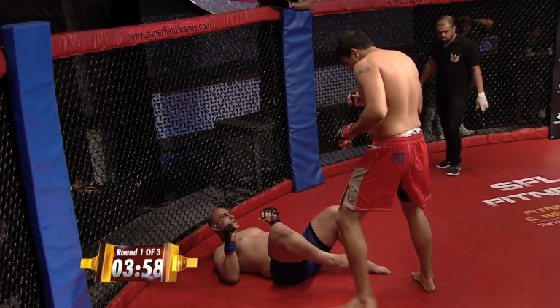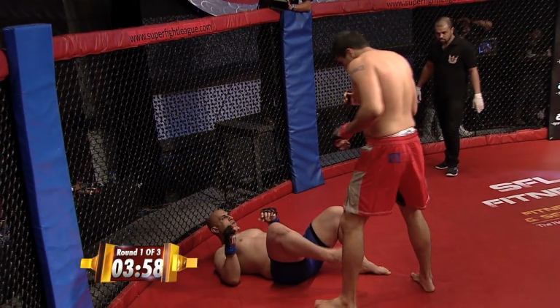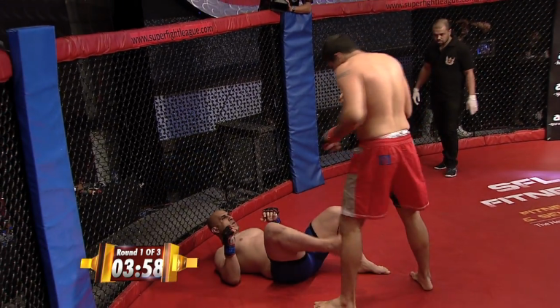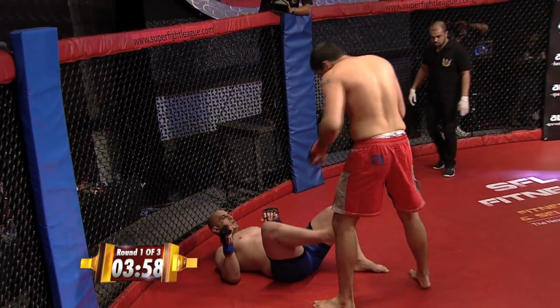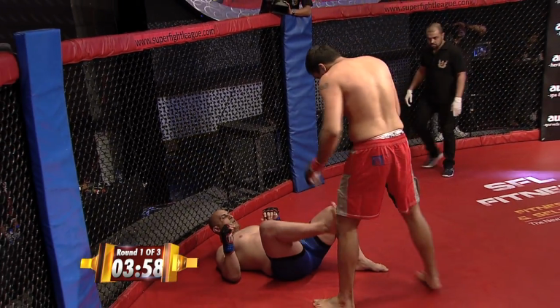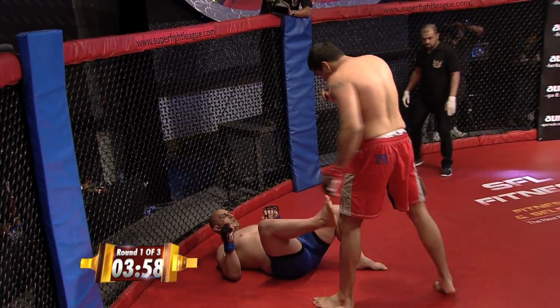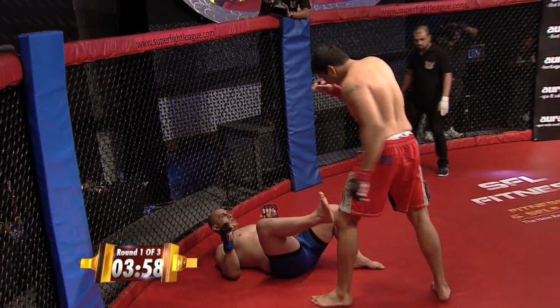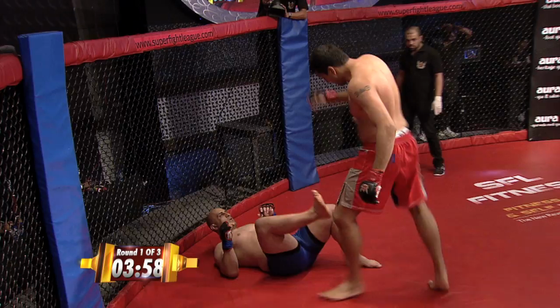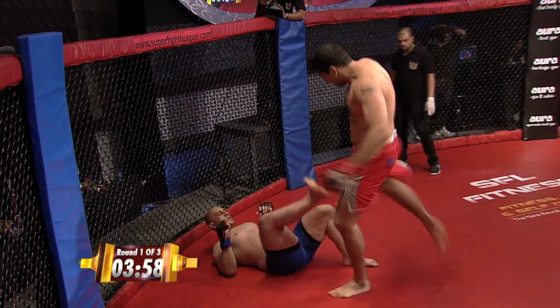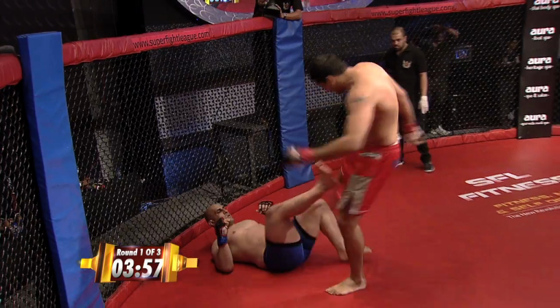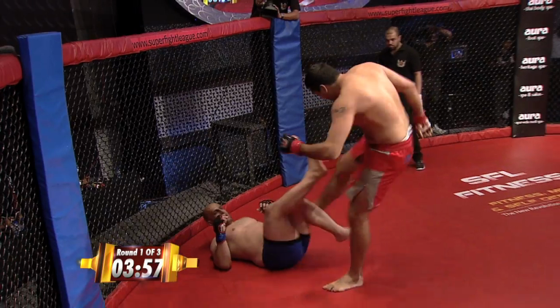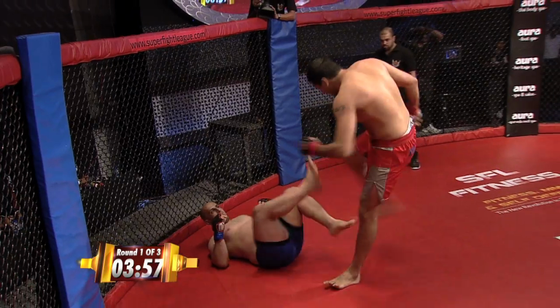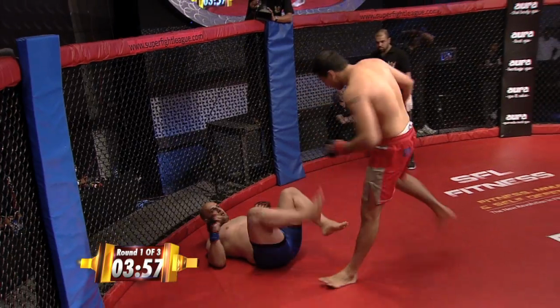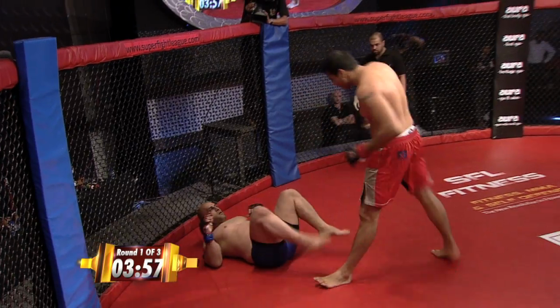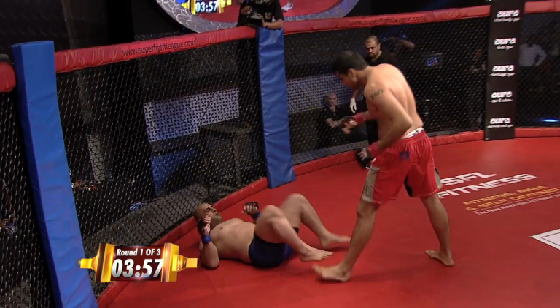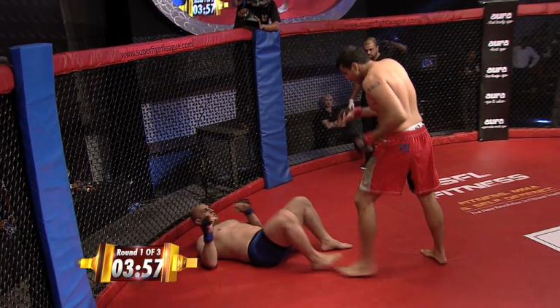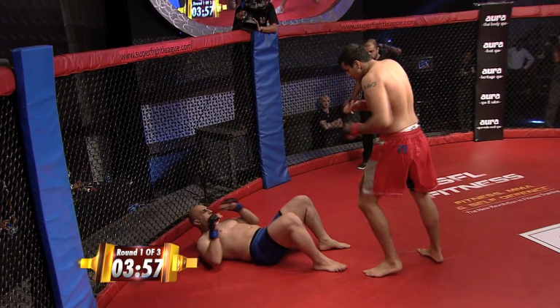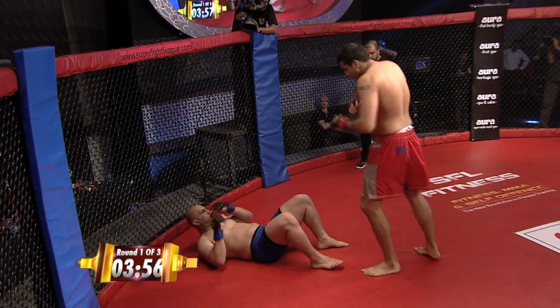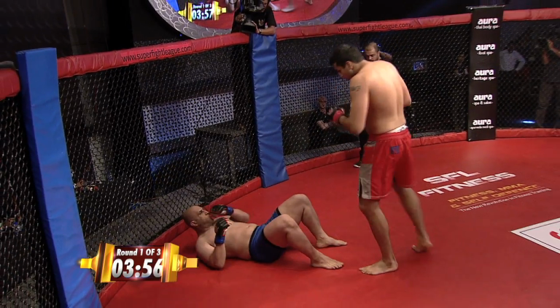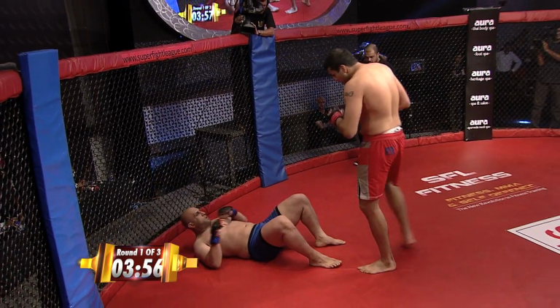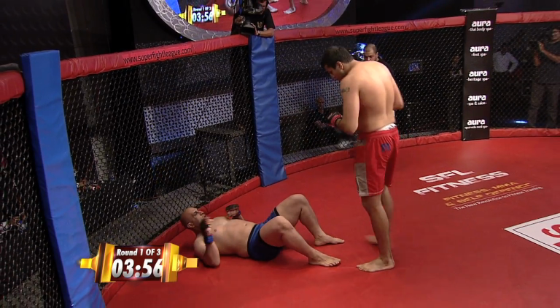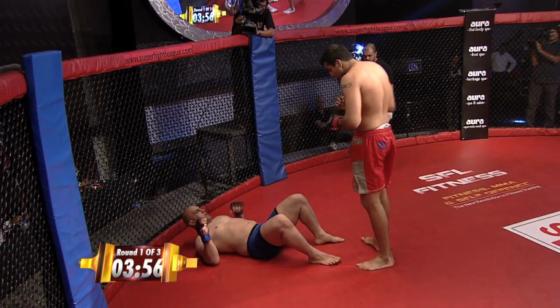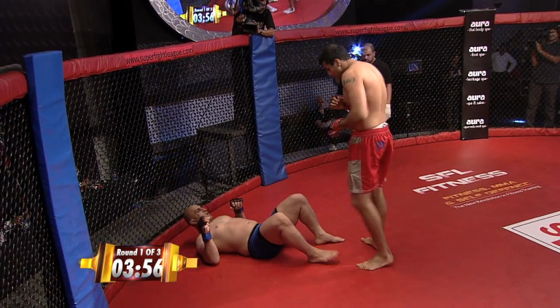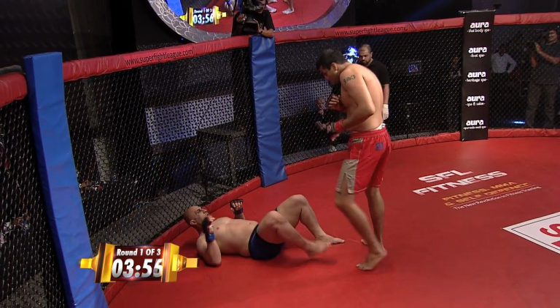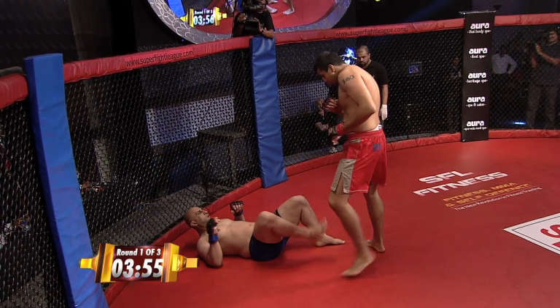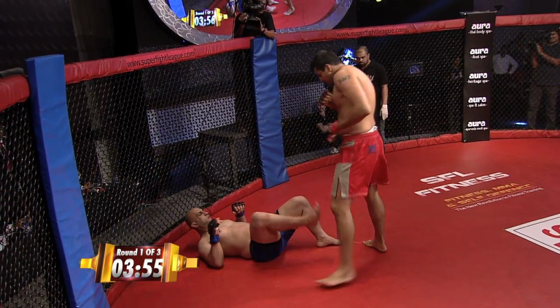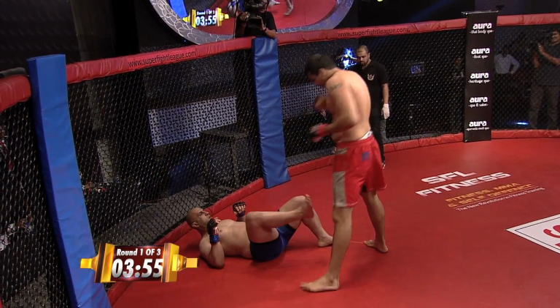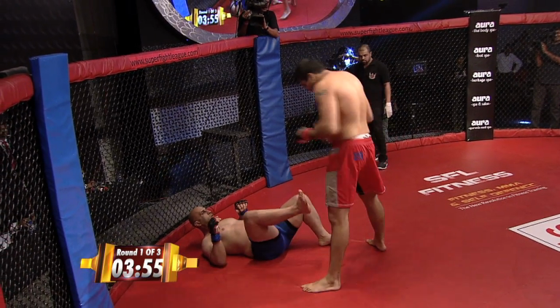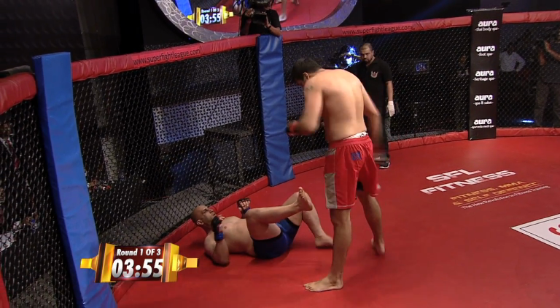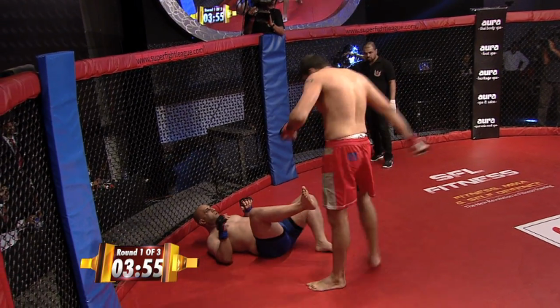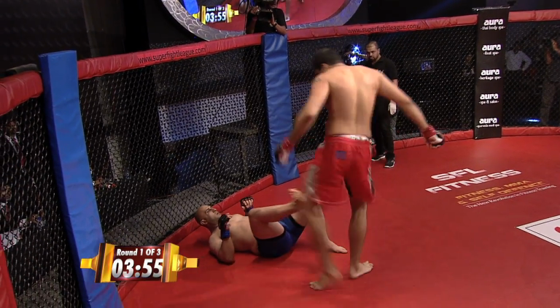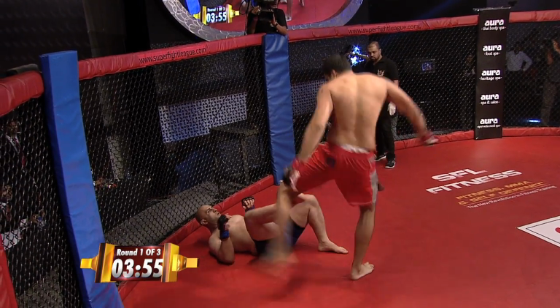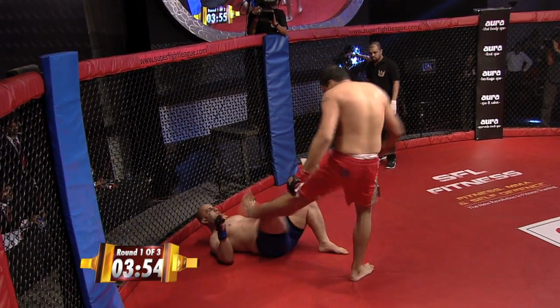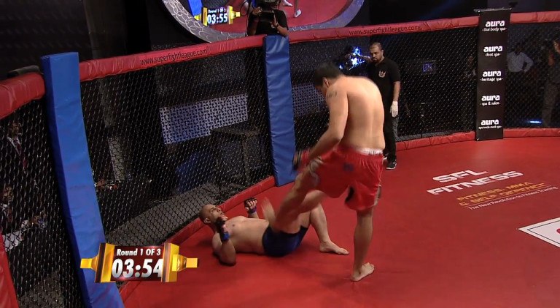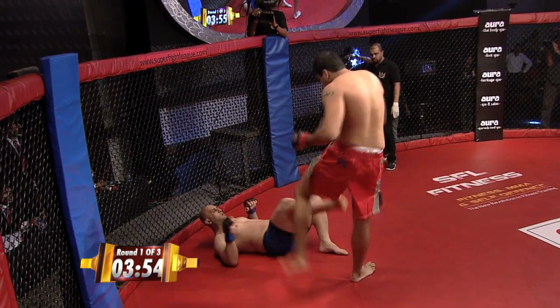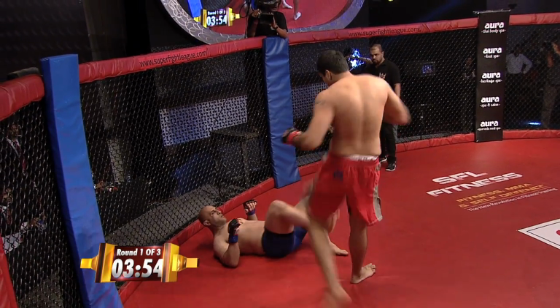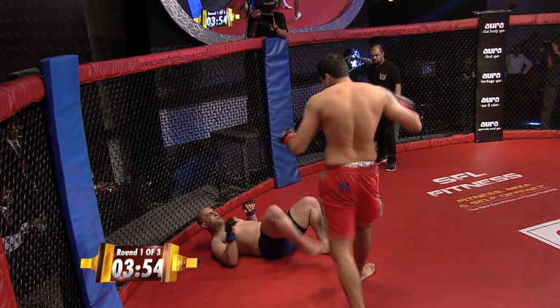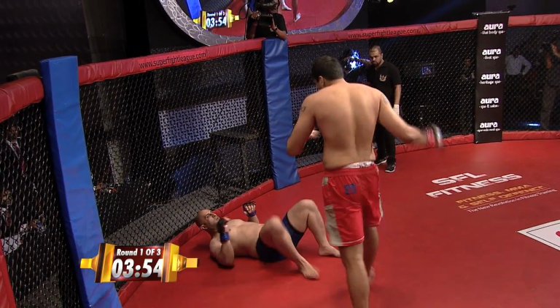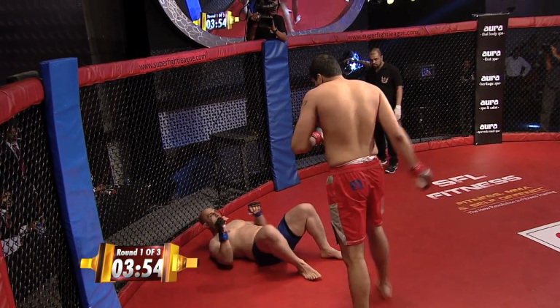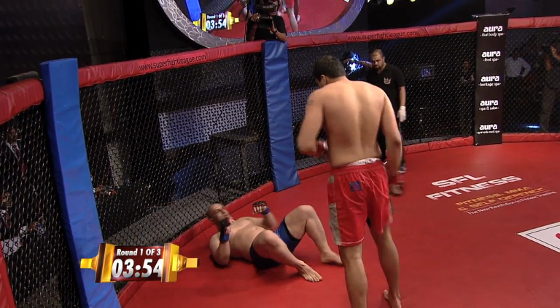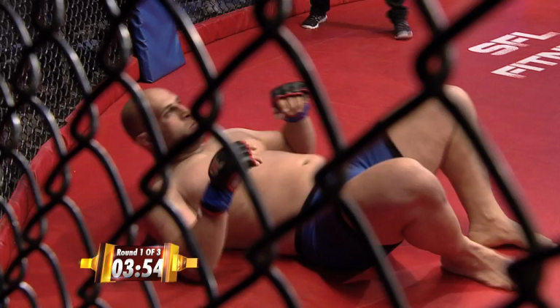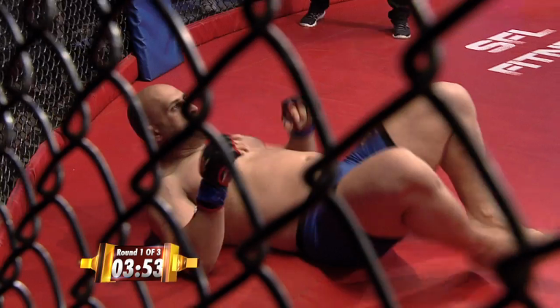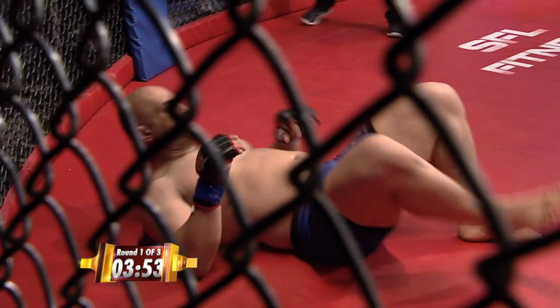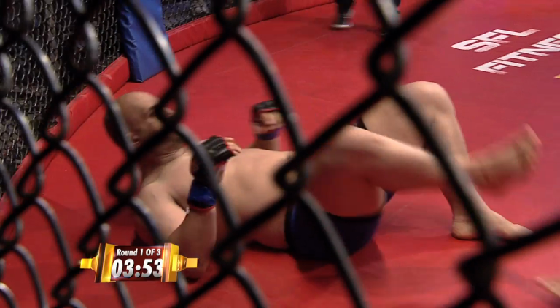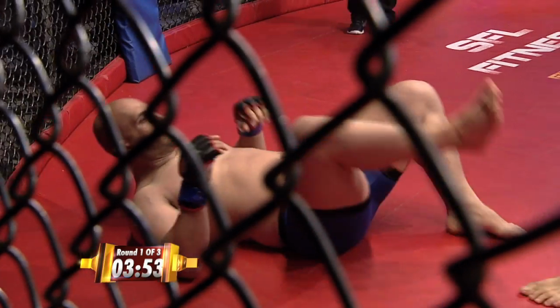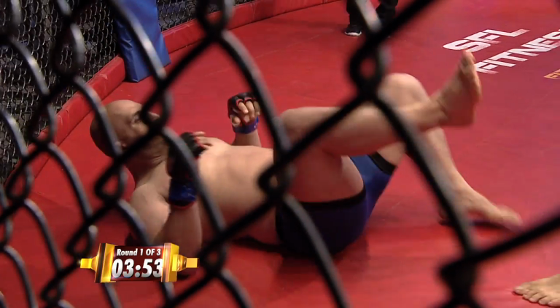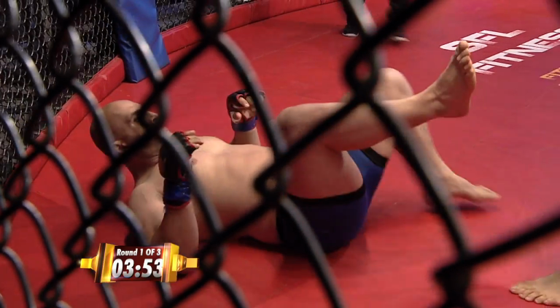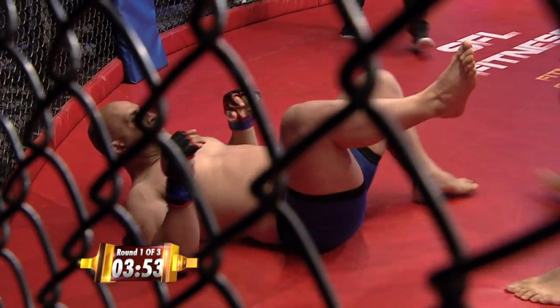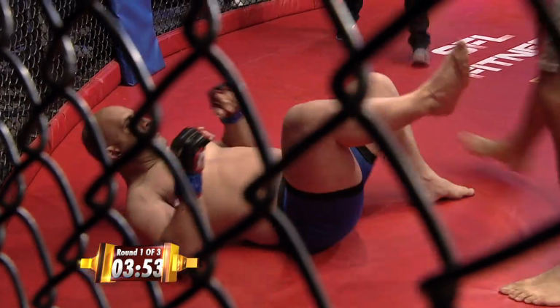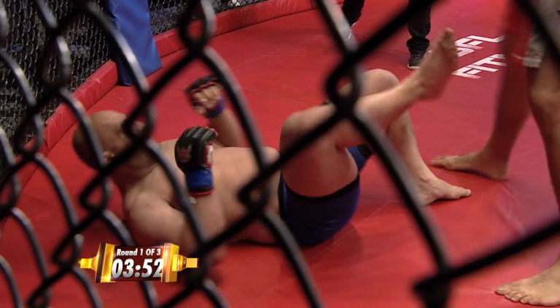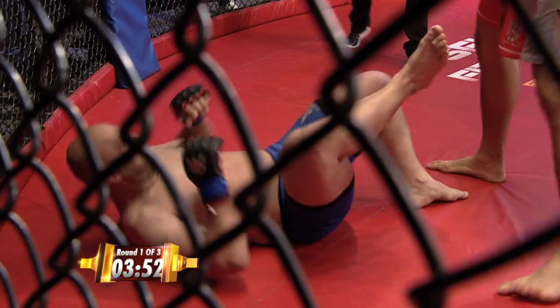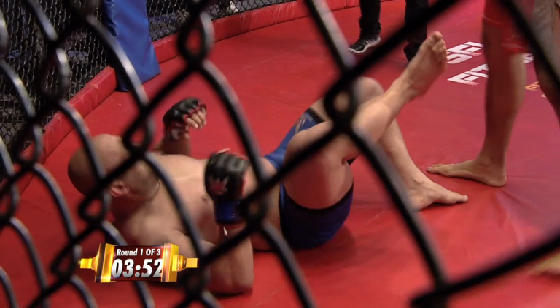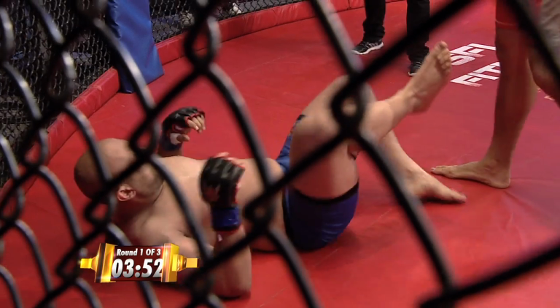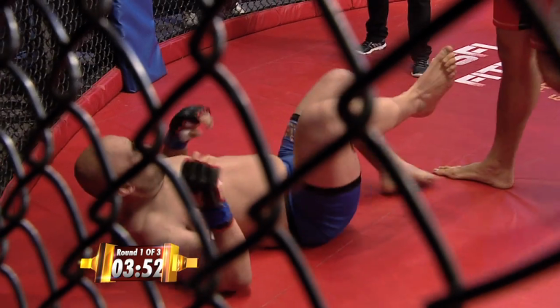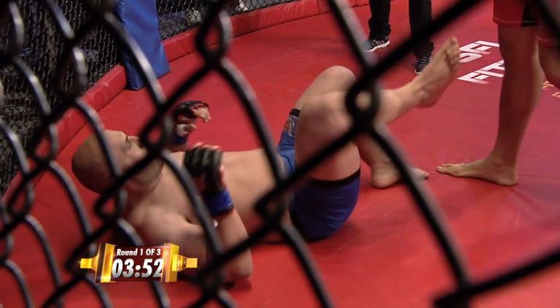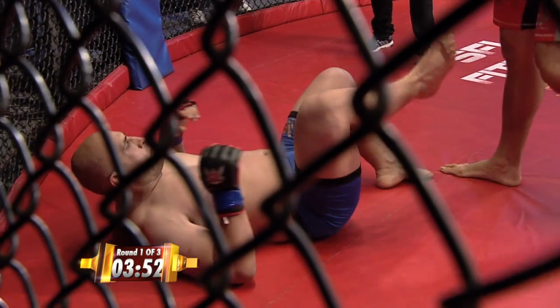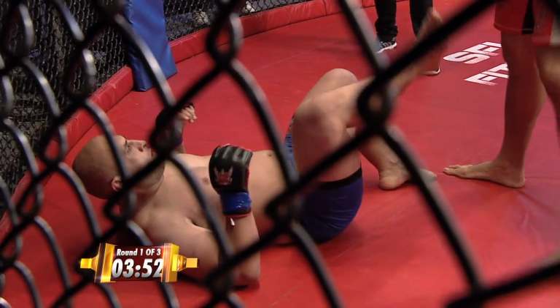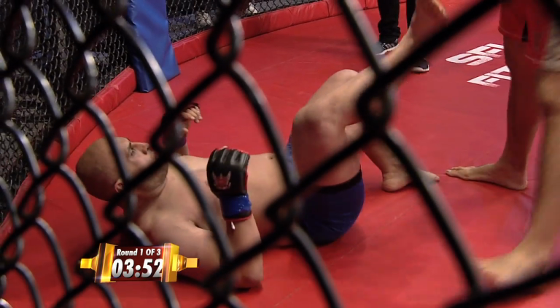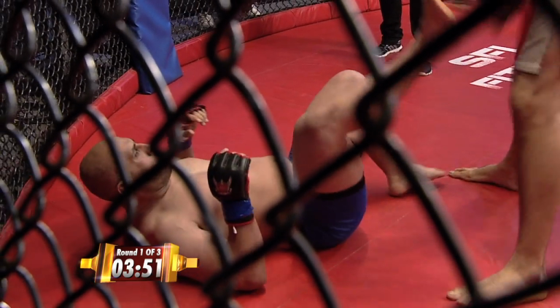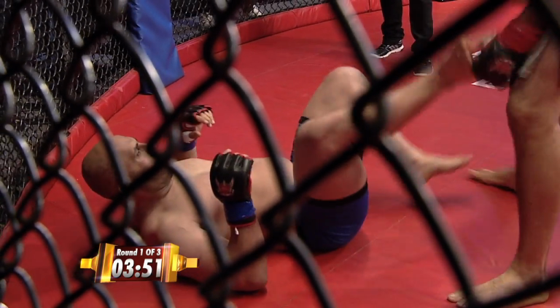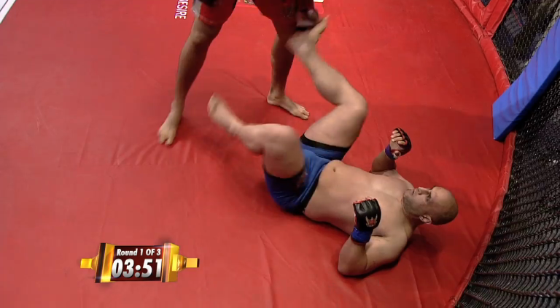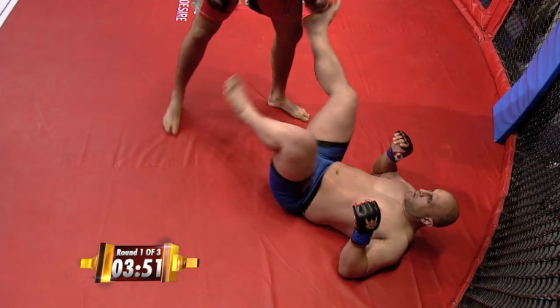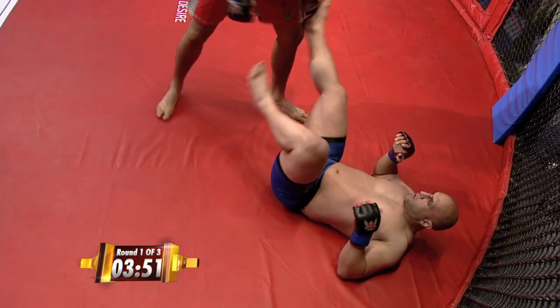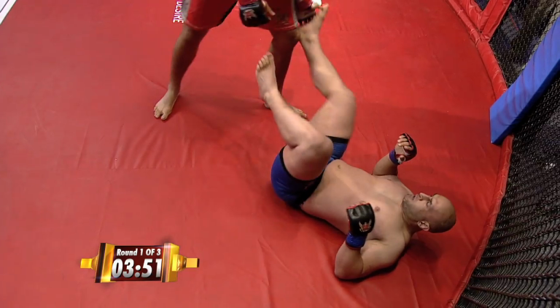Ali Reza — a black belt. He towers away at 6'4". He certainly has the height and reach advantage.